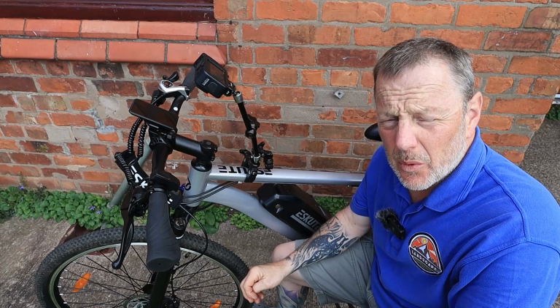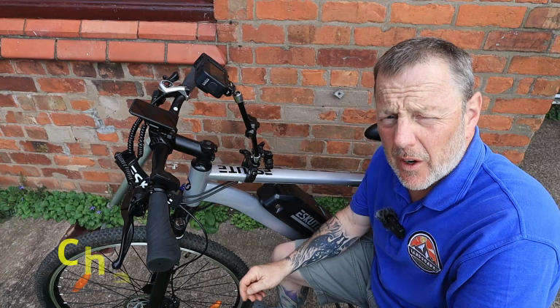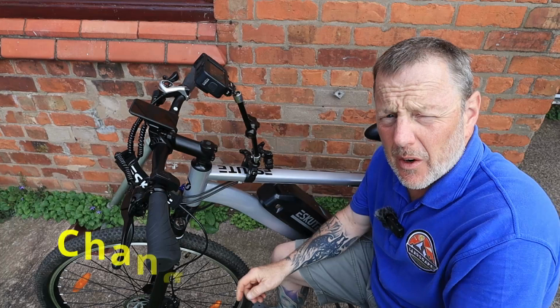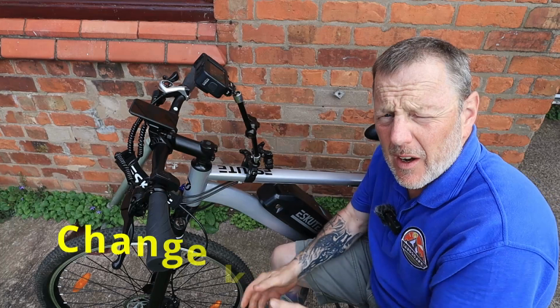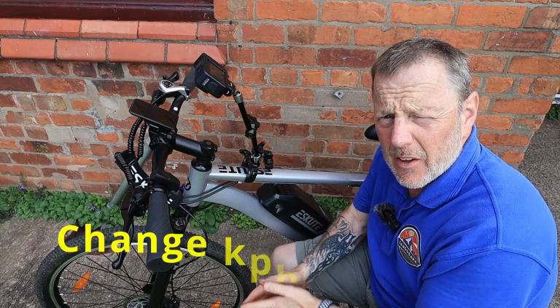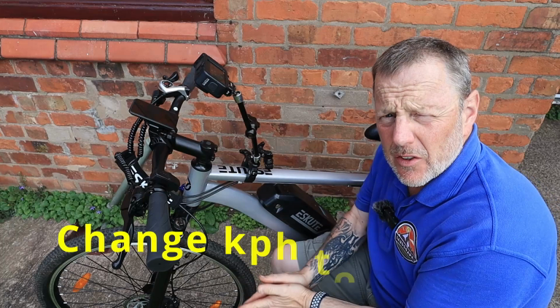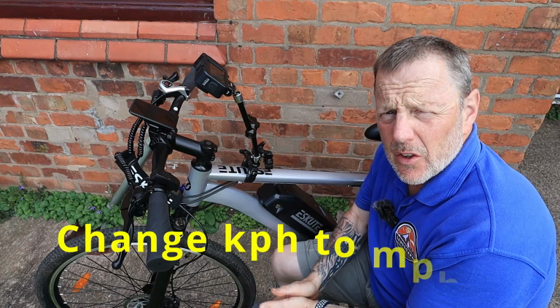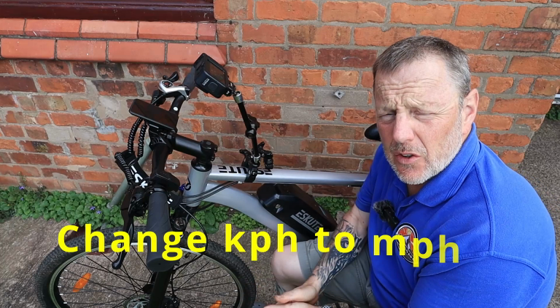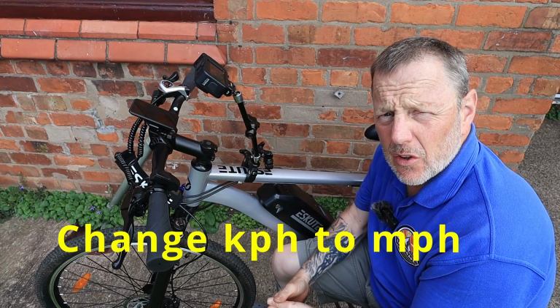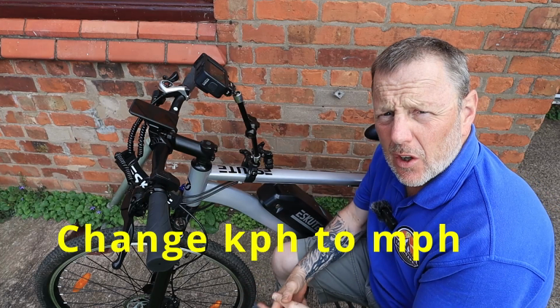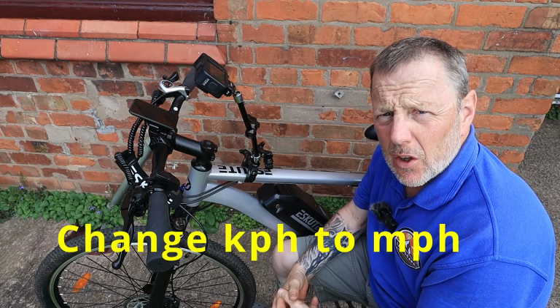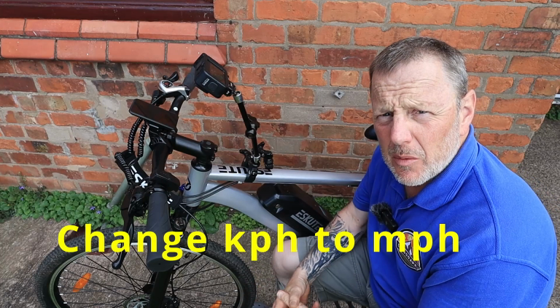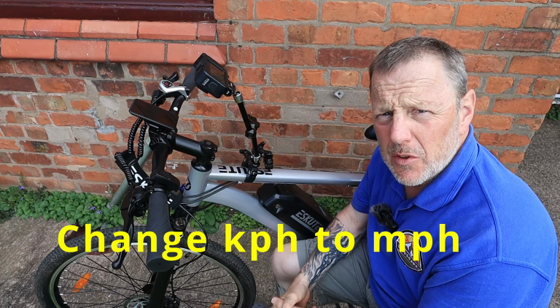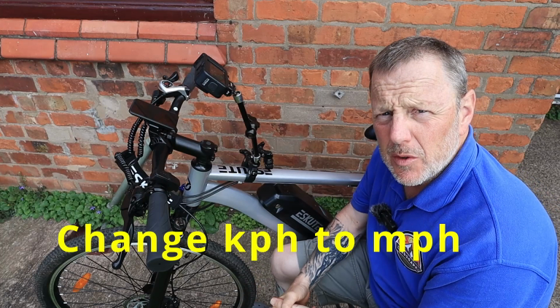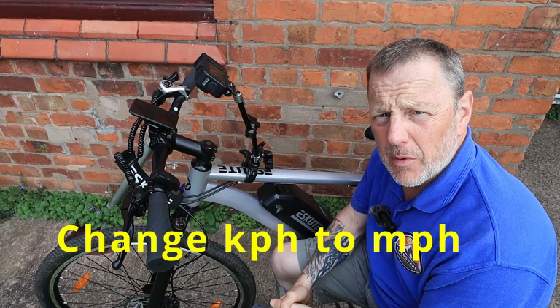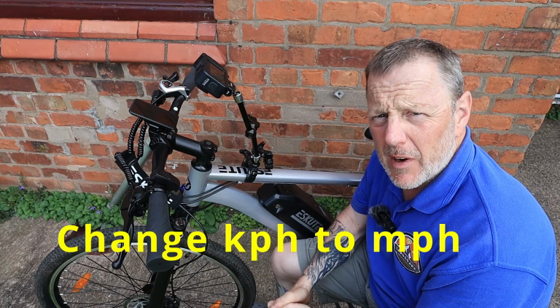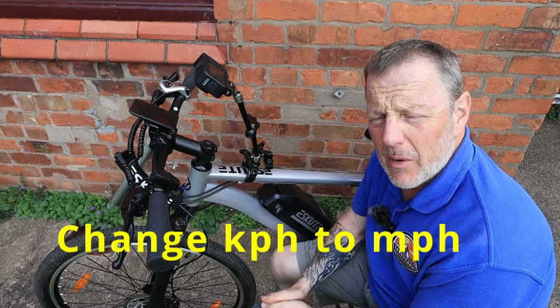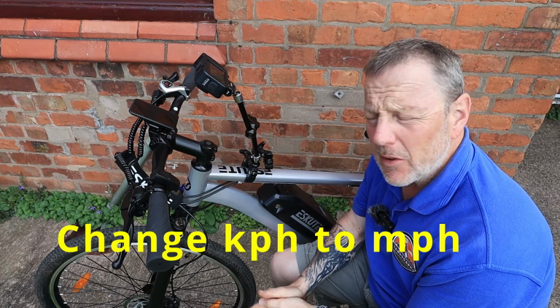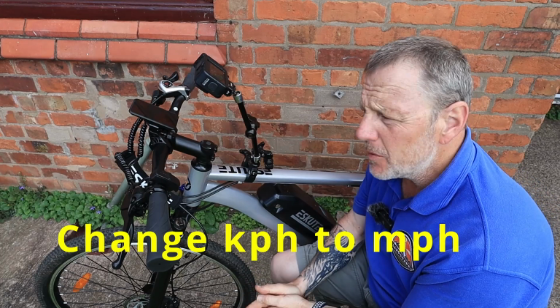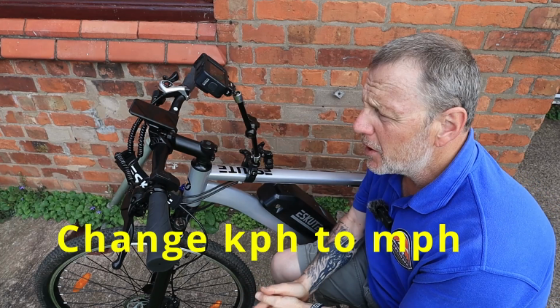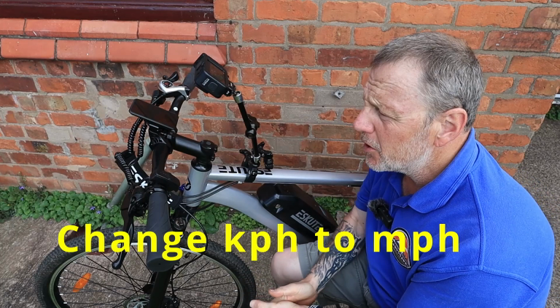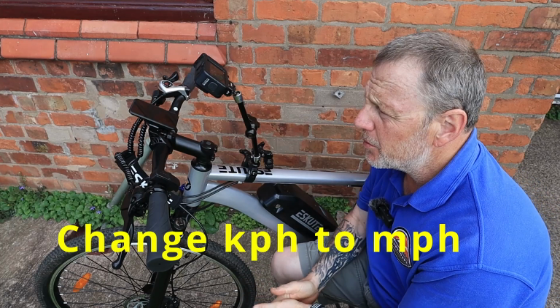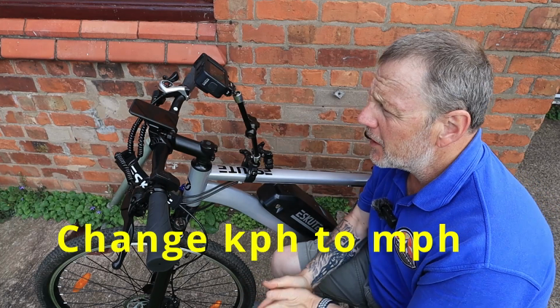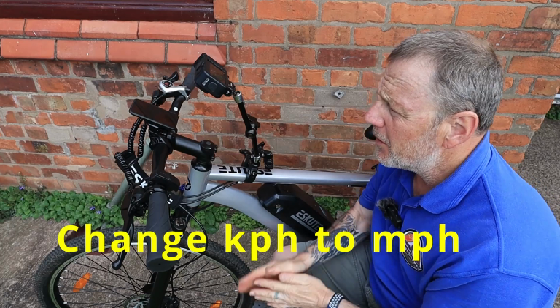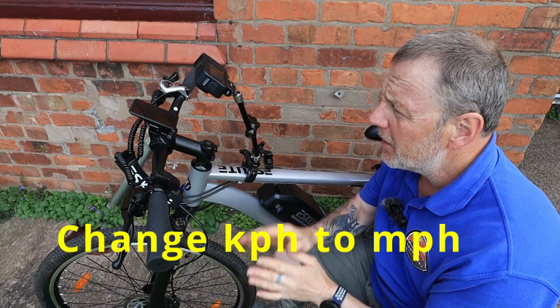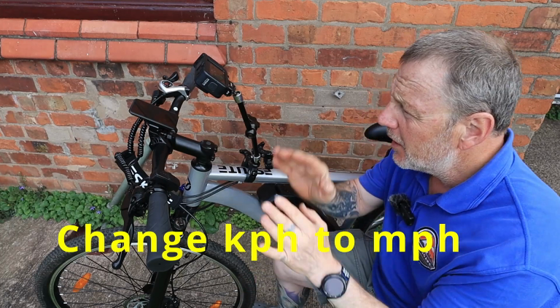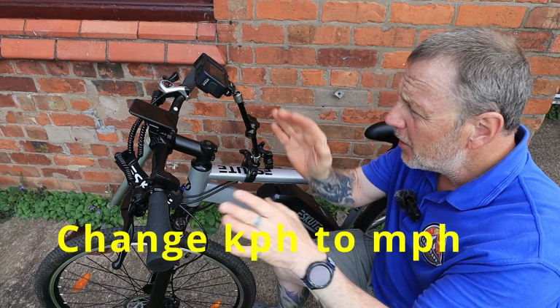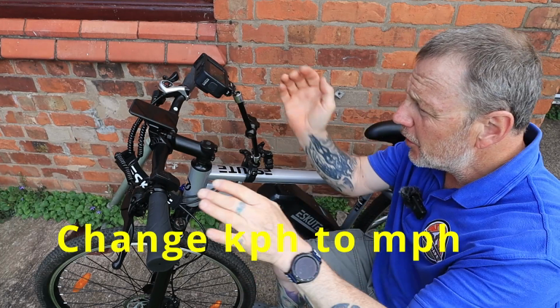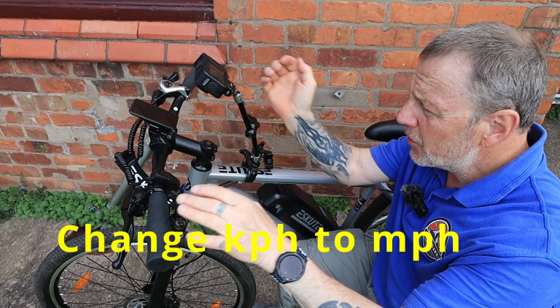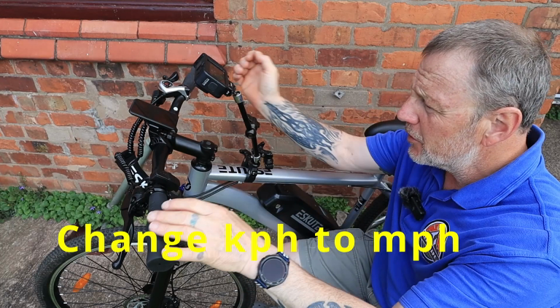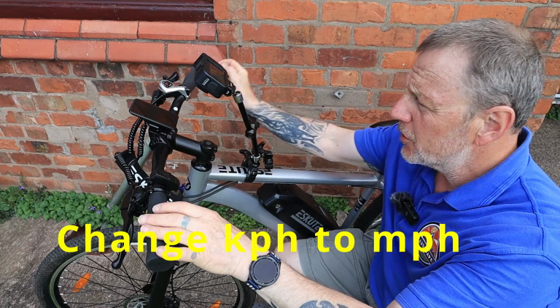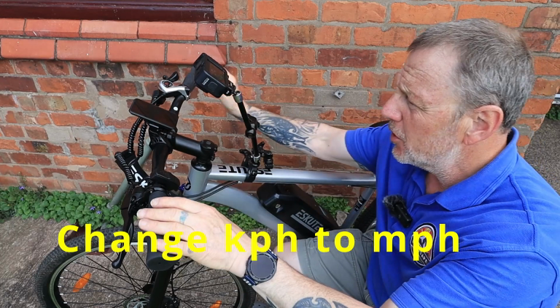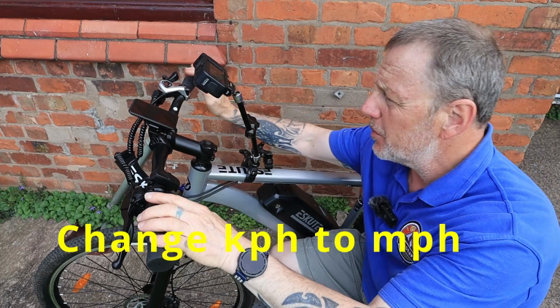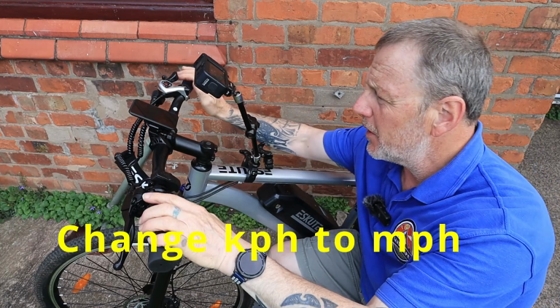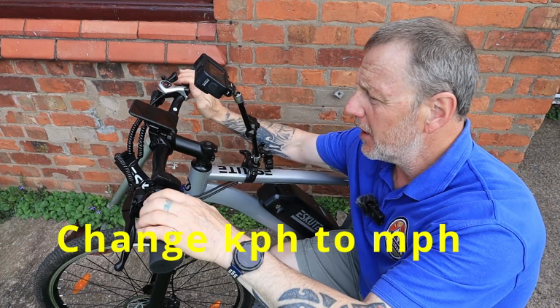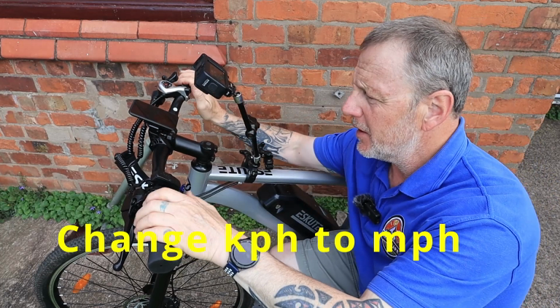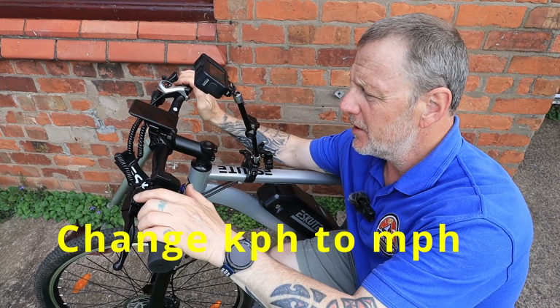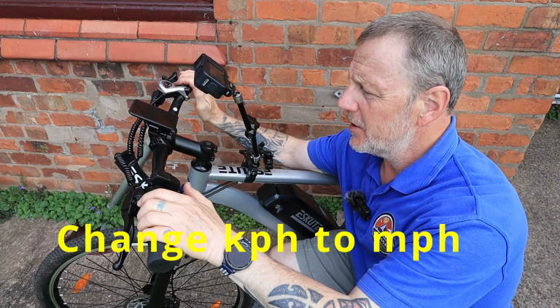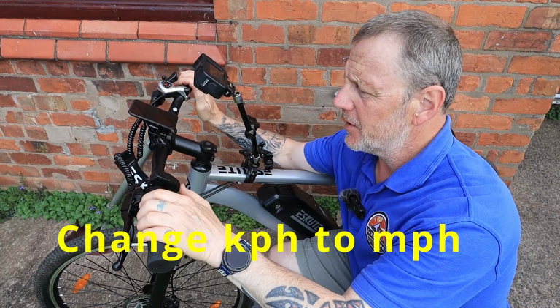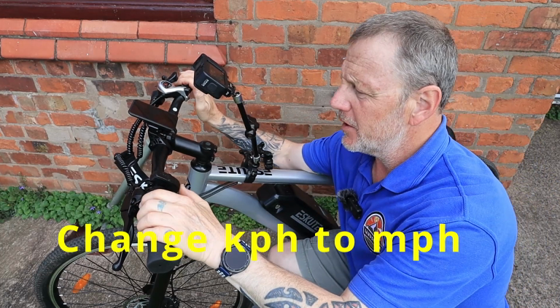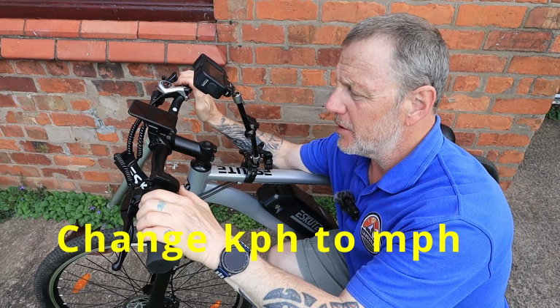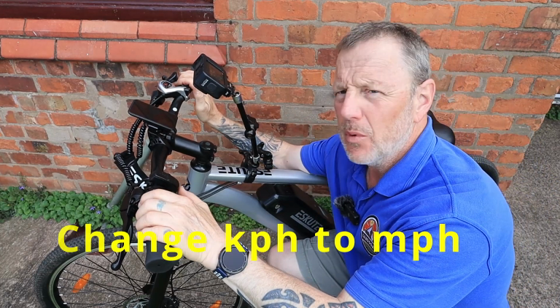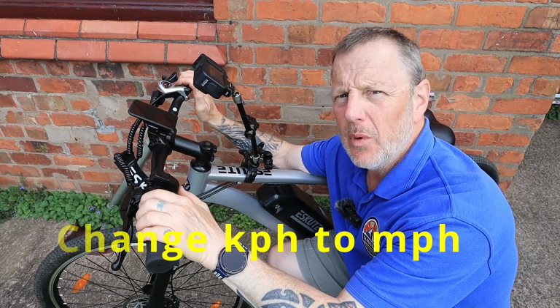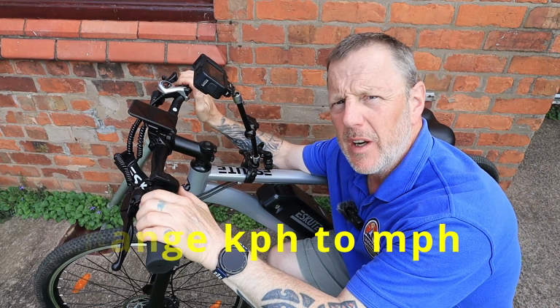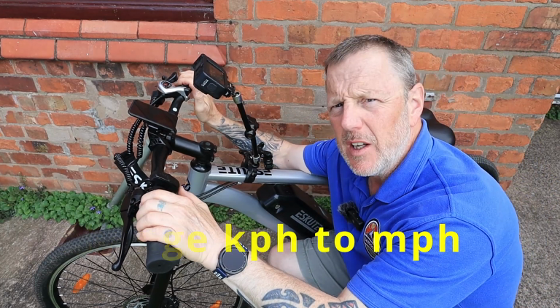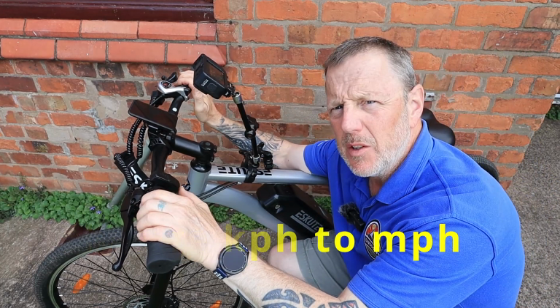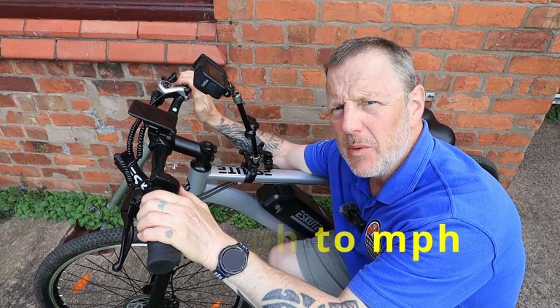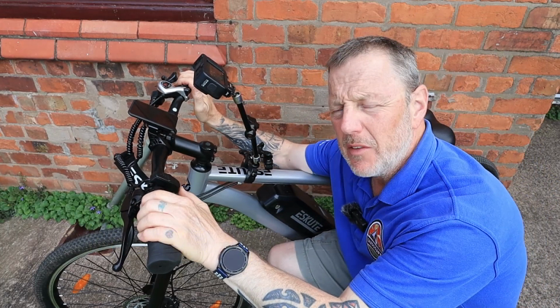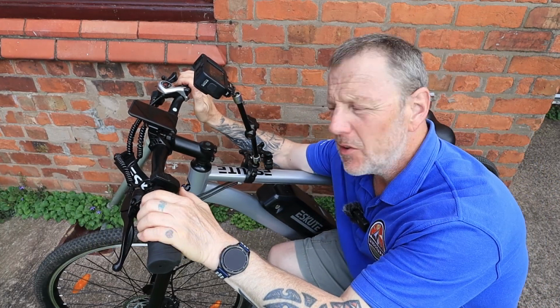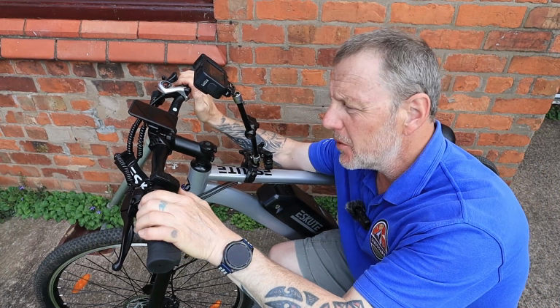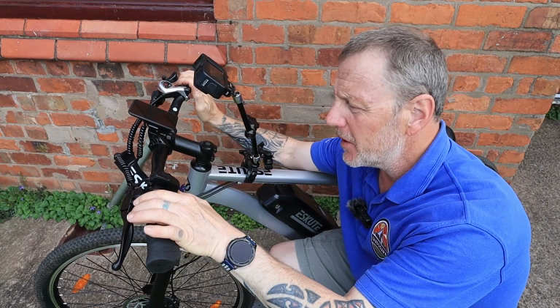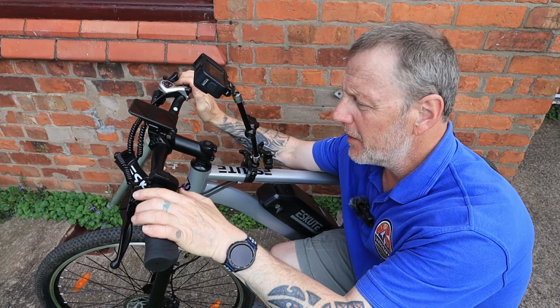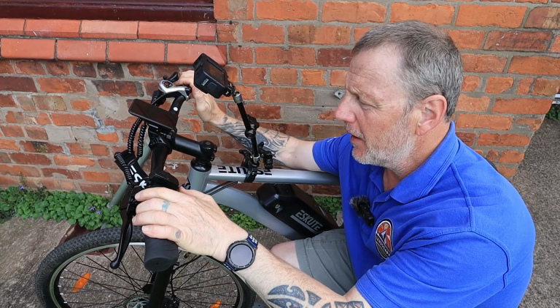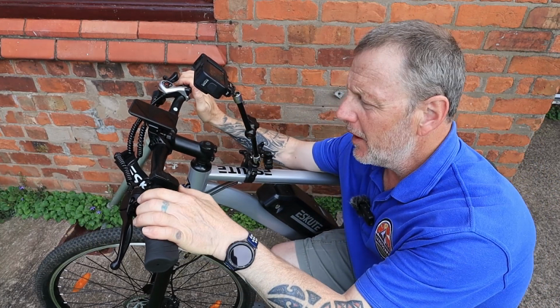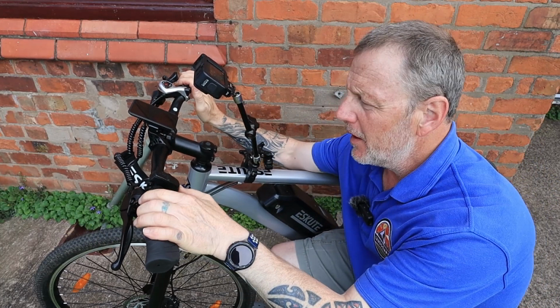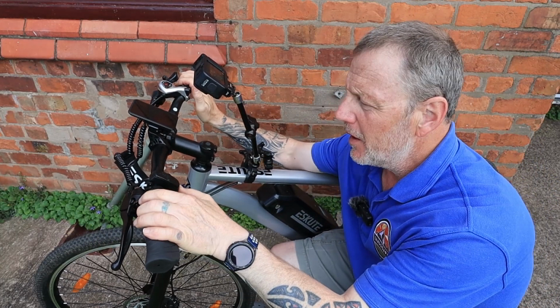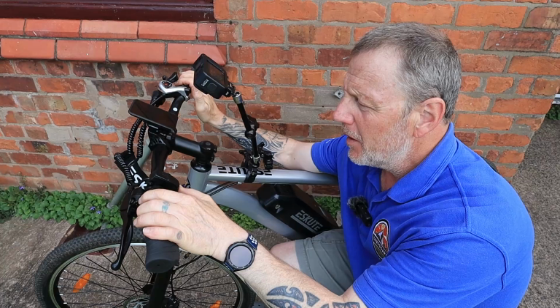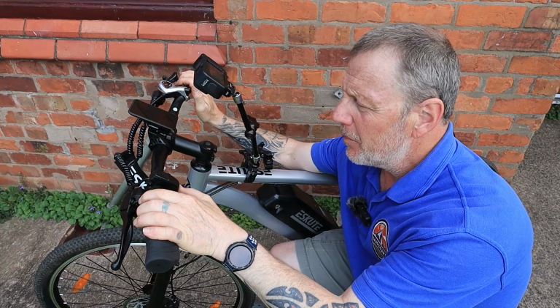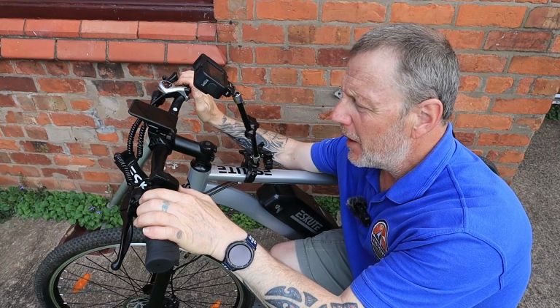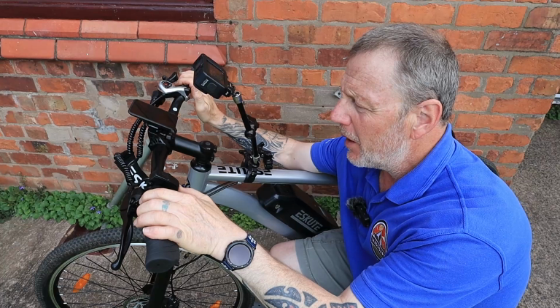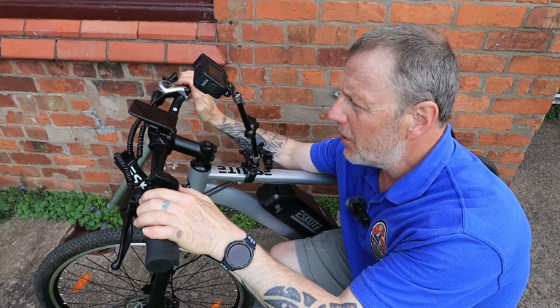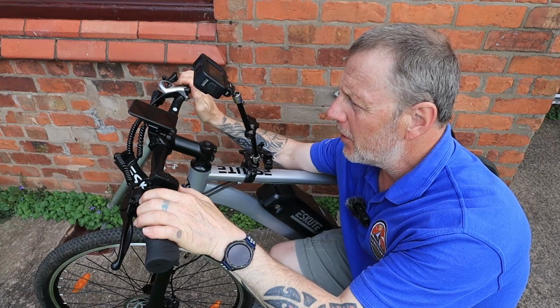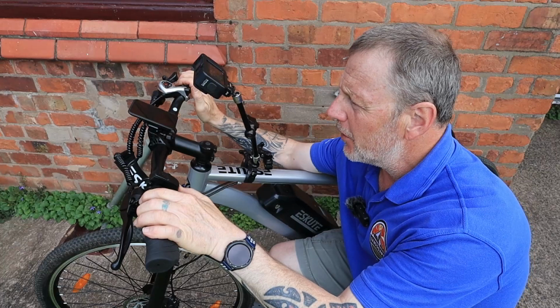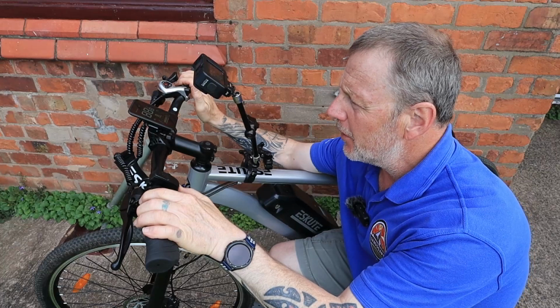You want to know how to turn your kilometers per hour to miles per hour on your escape bike. This is a simple and easy way of doing it. Power on.